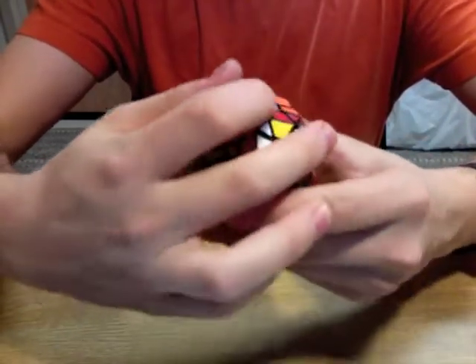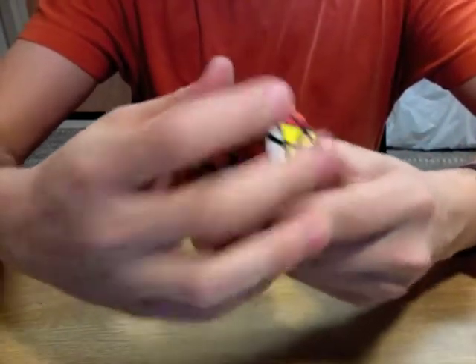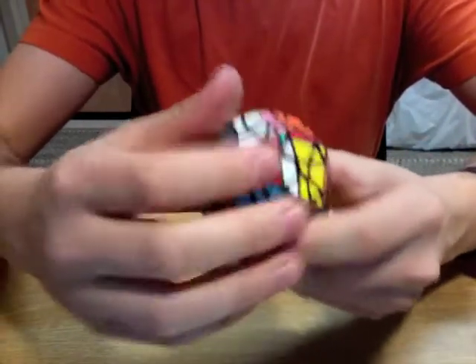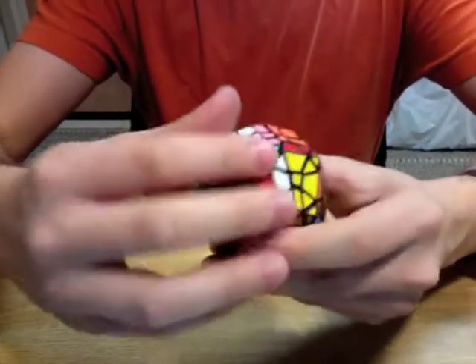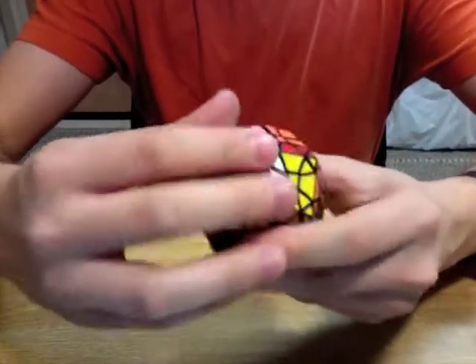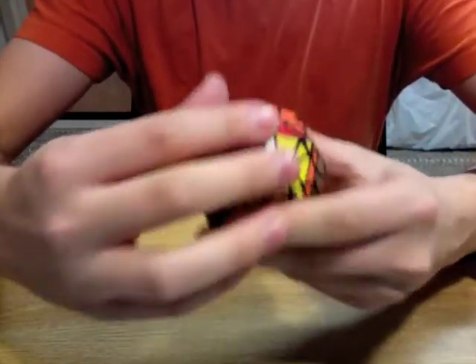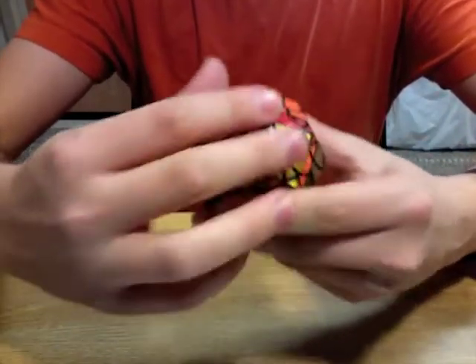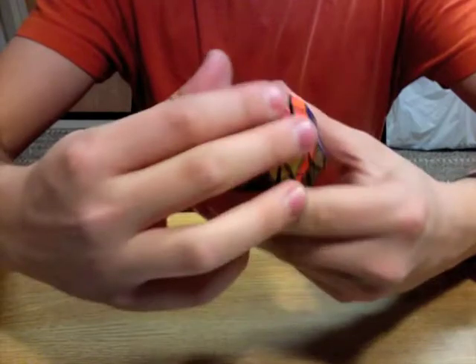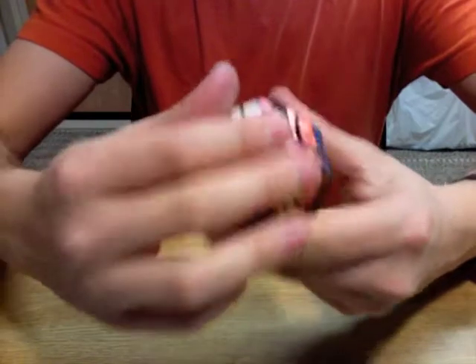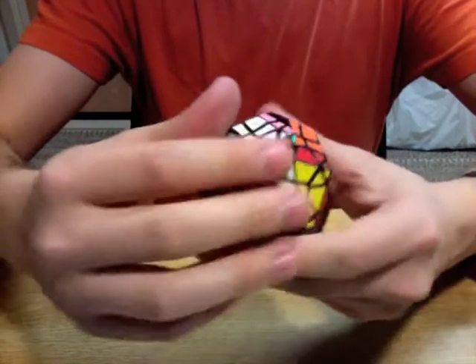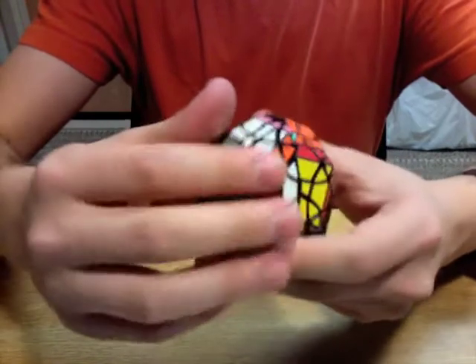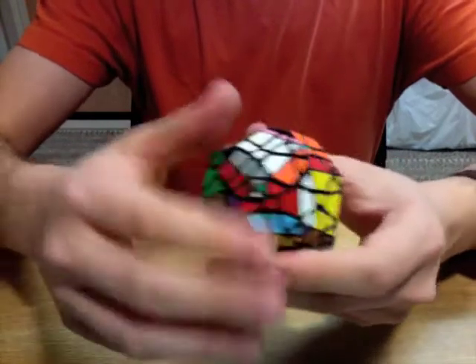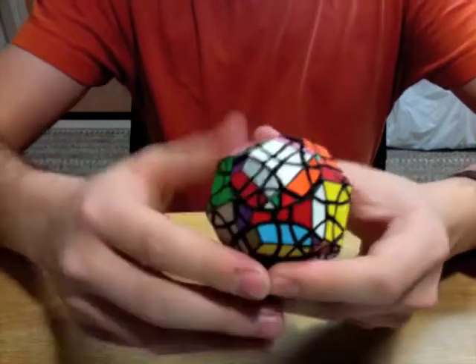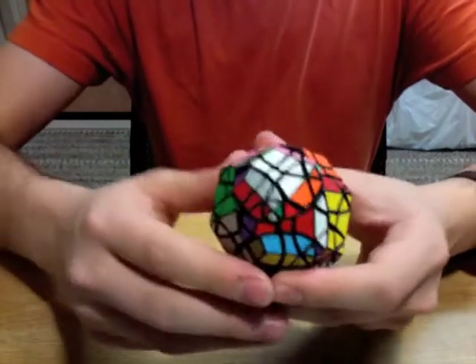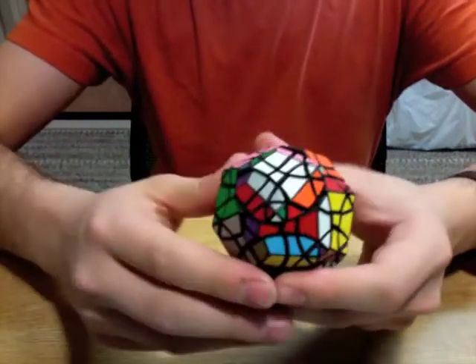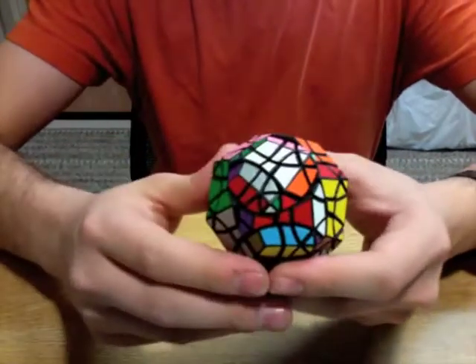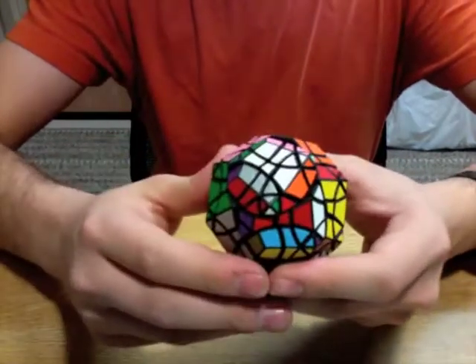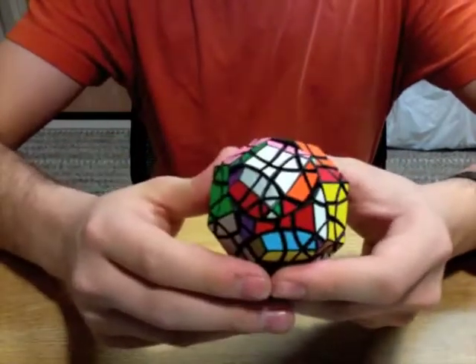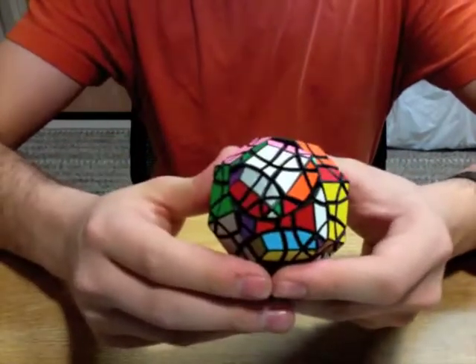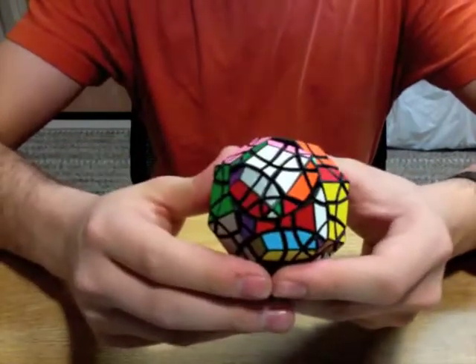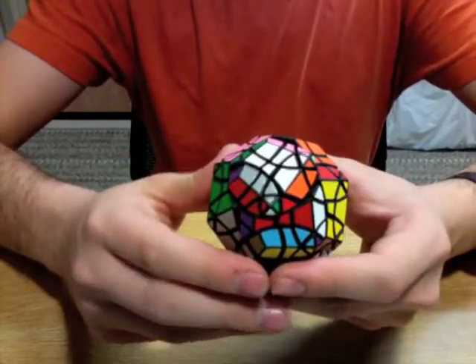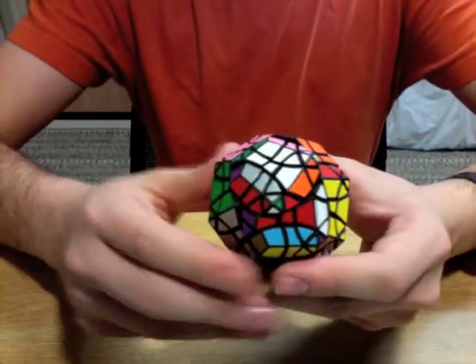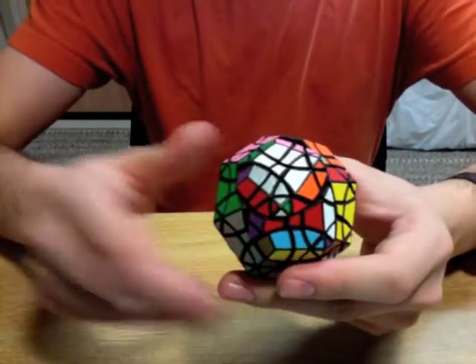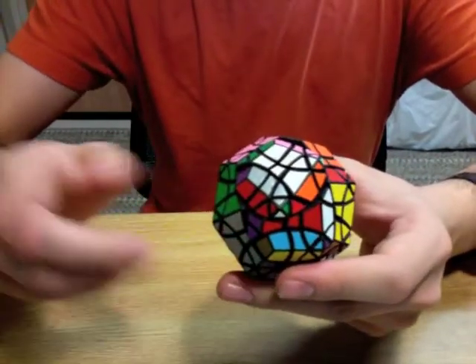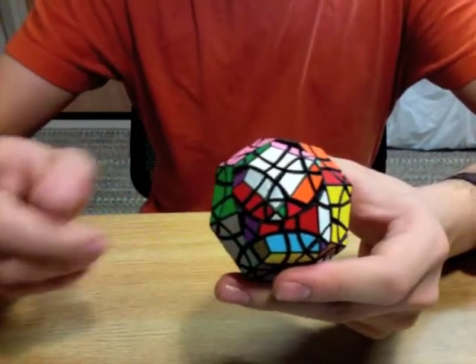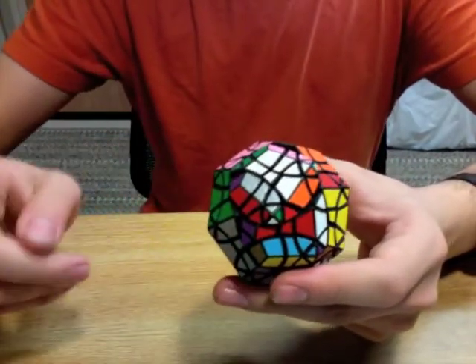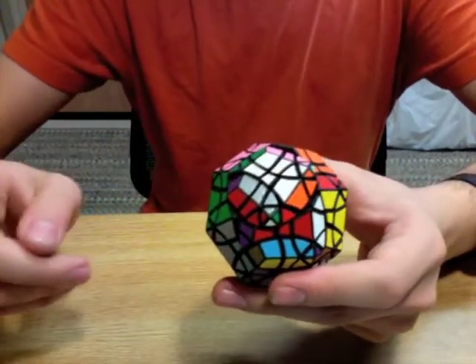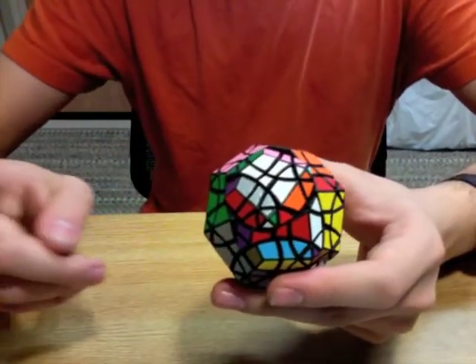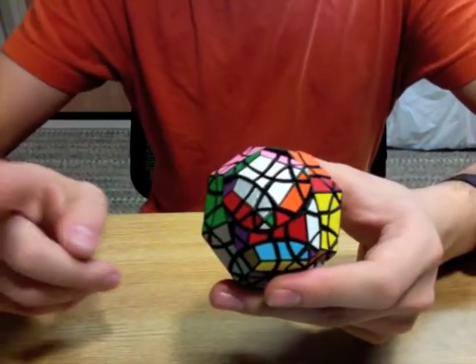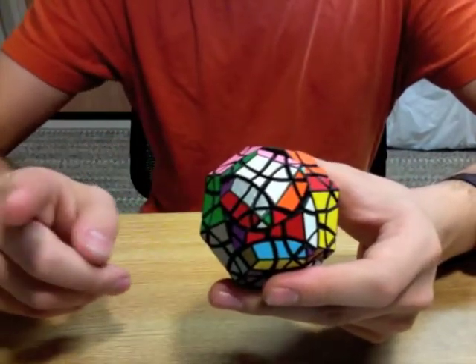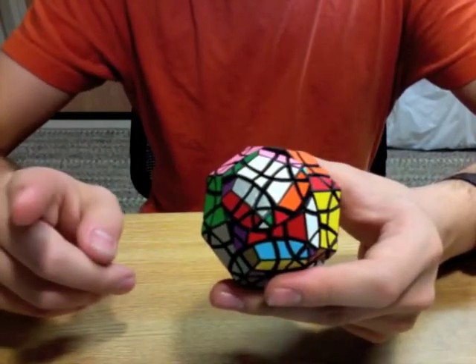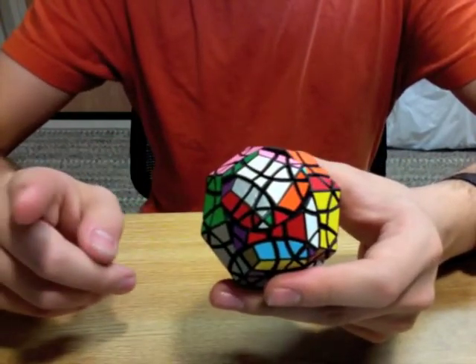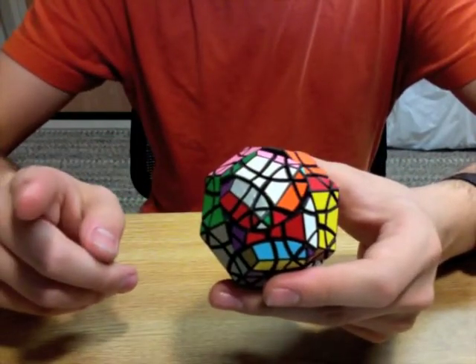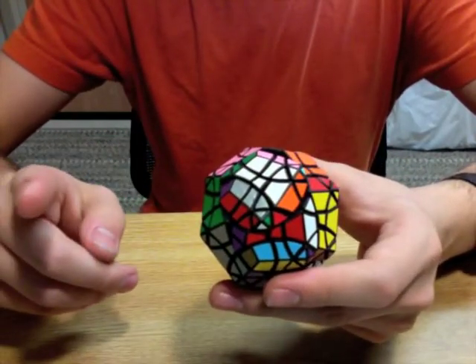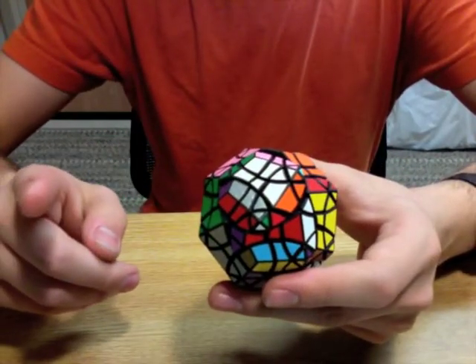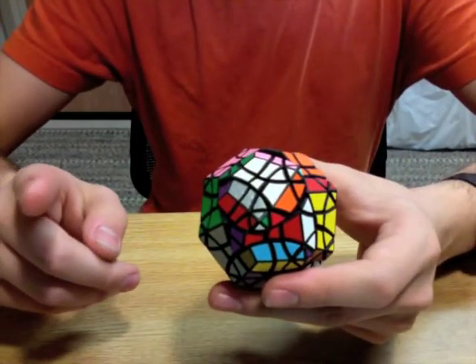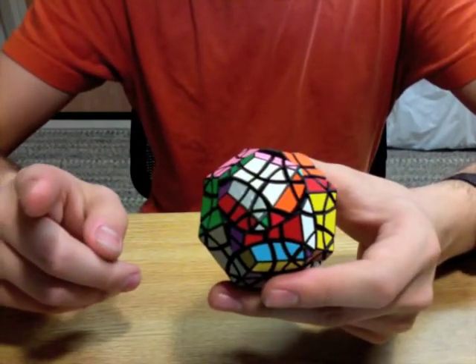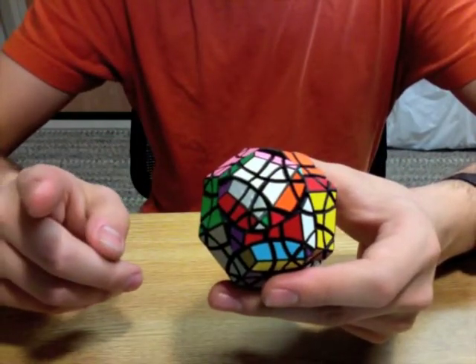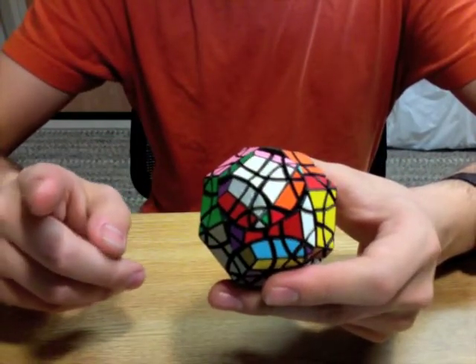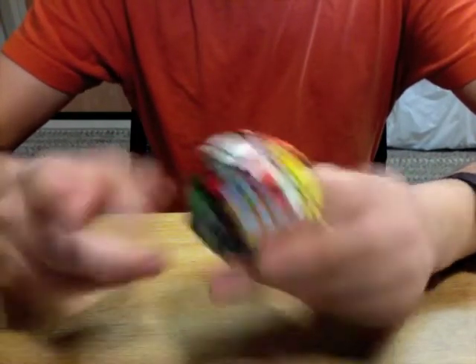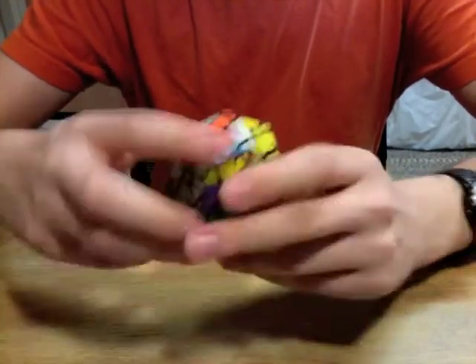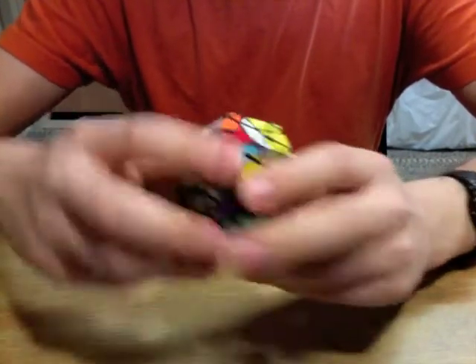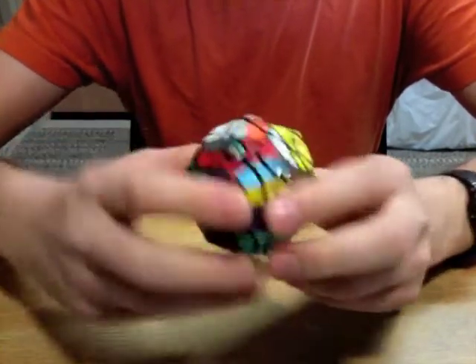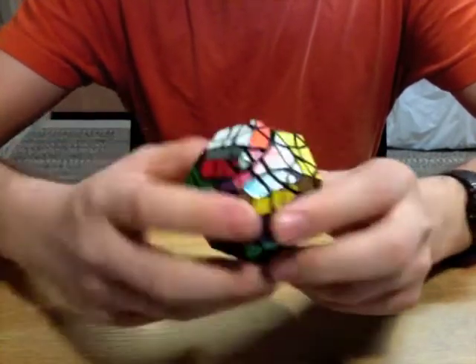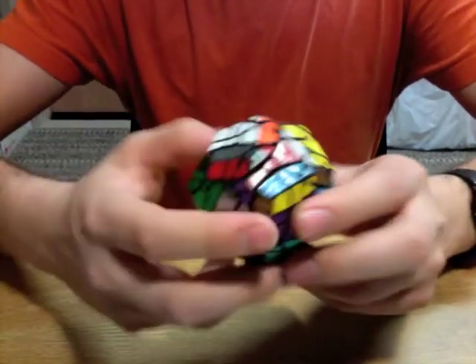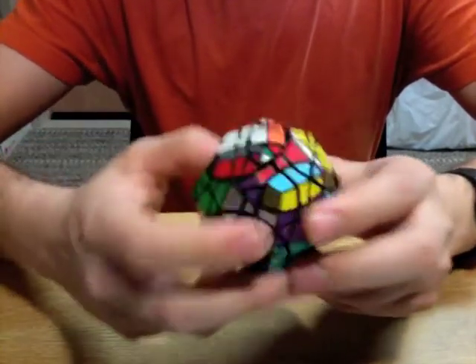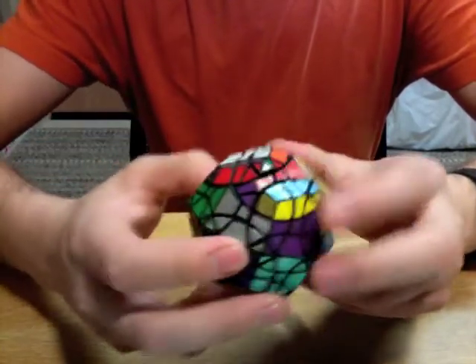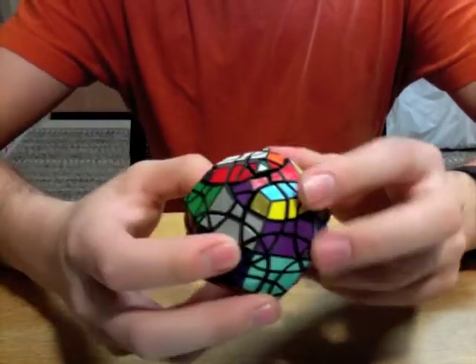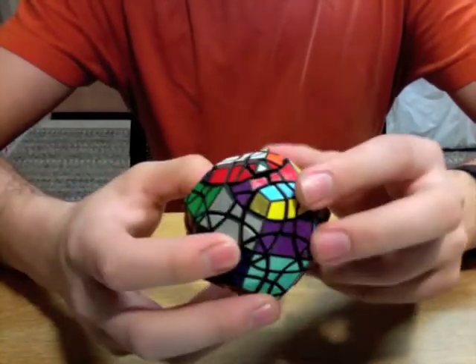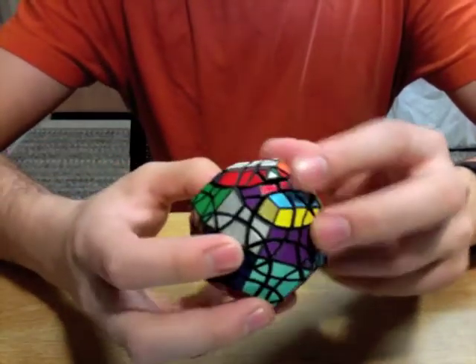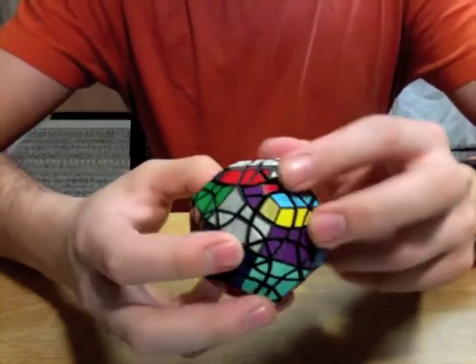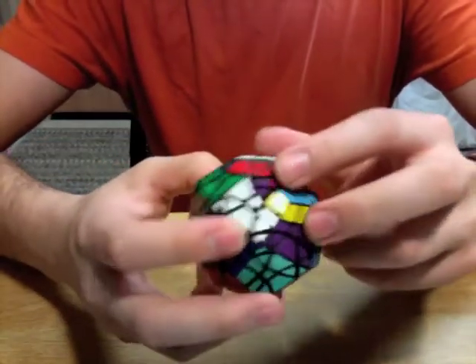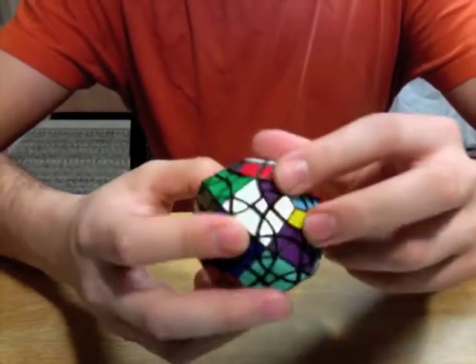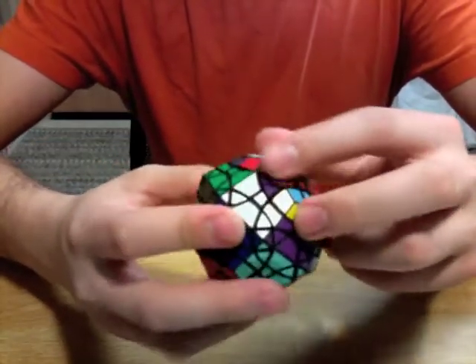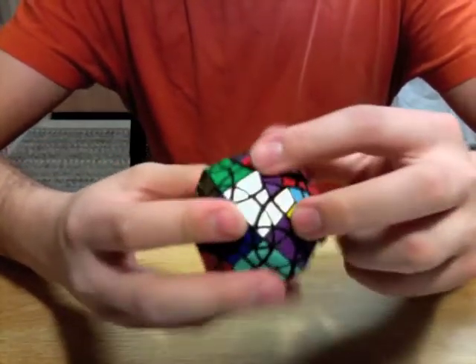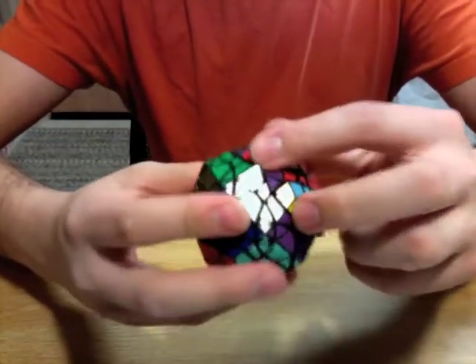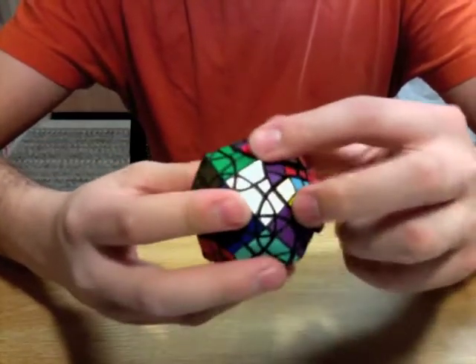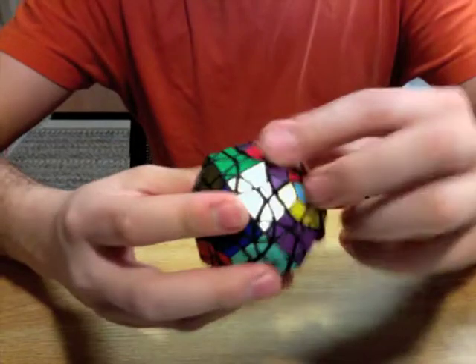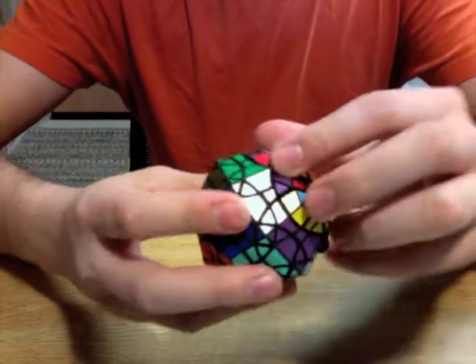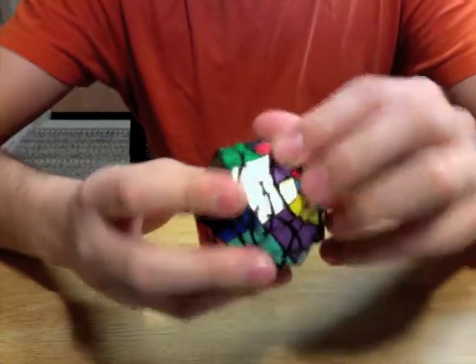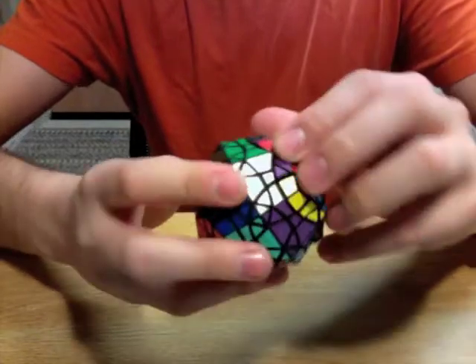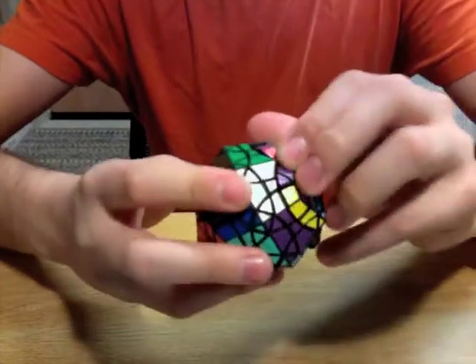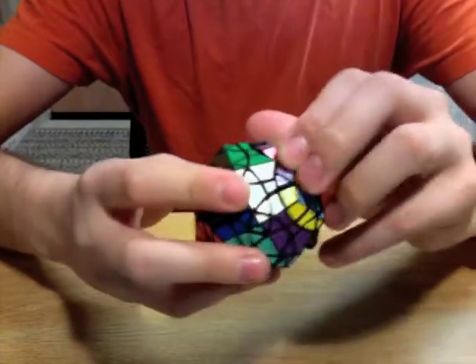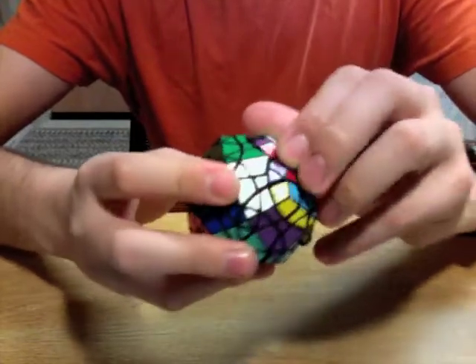For a good definition of jumbling, check out this link right here. That's Bram Cohen explaining jumbling.